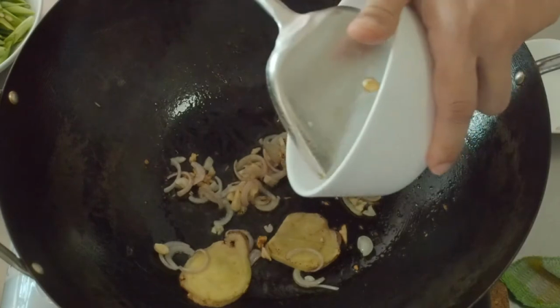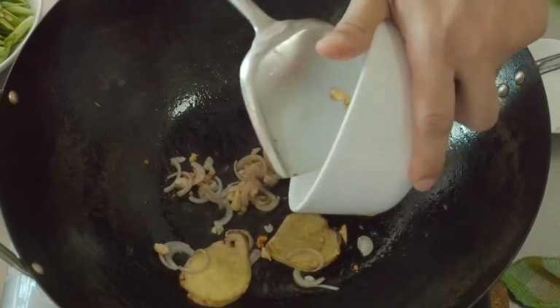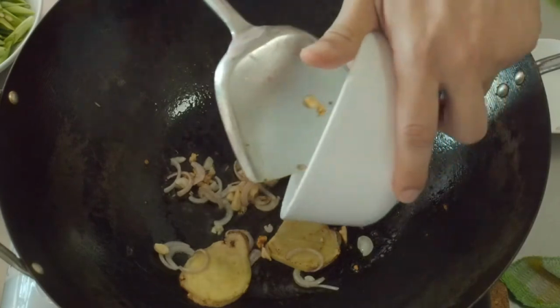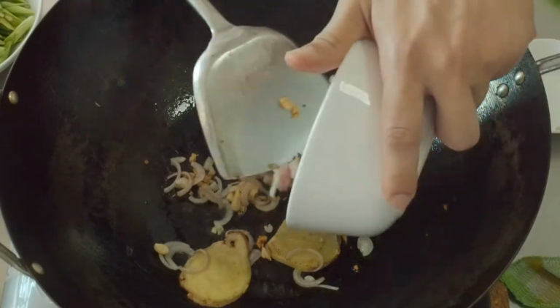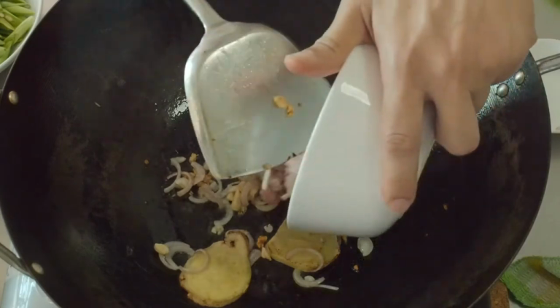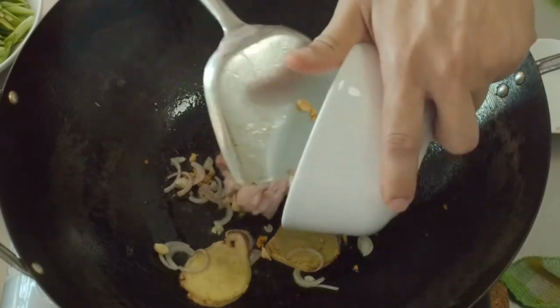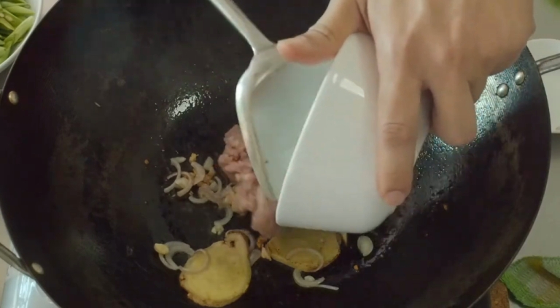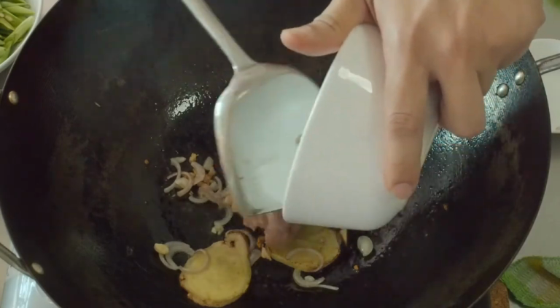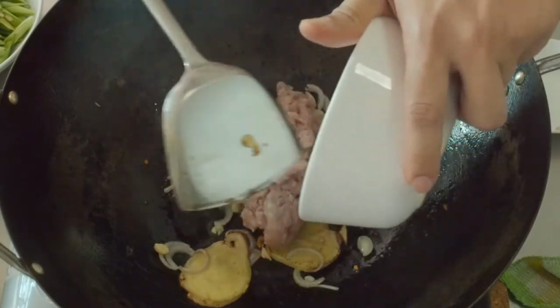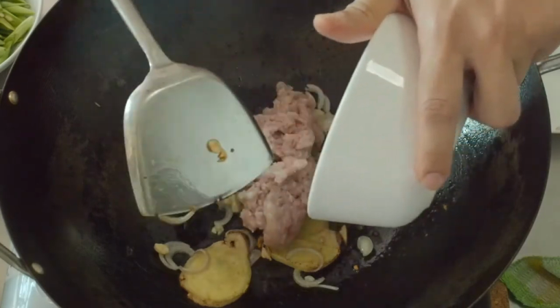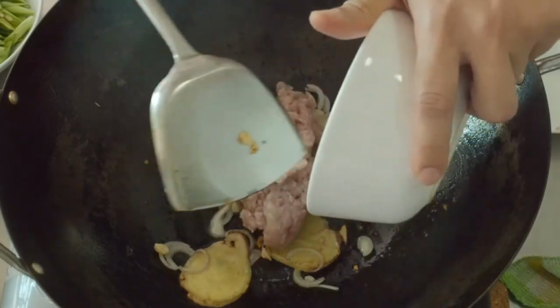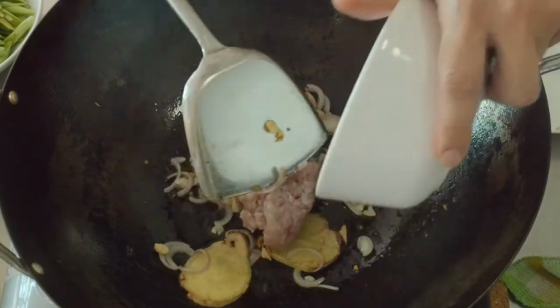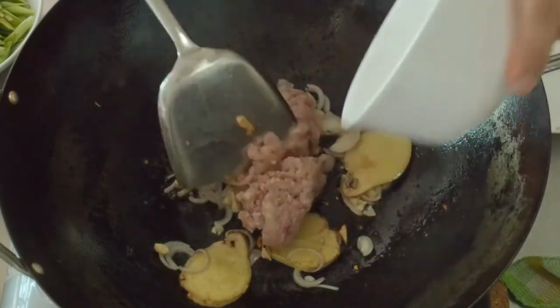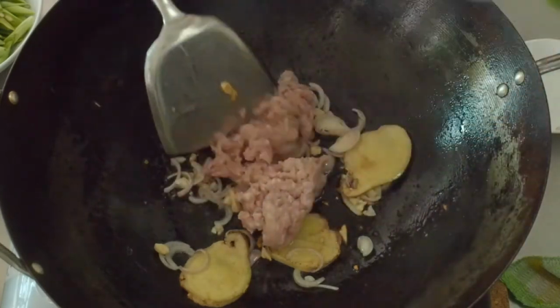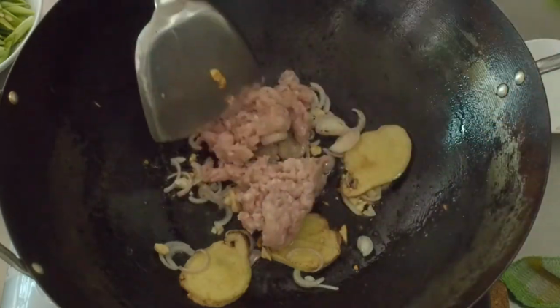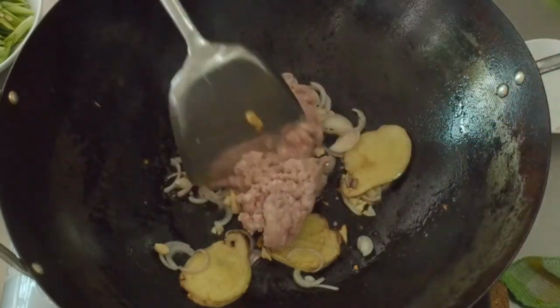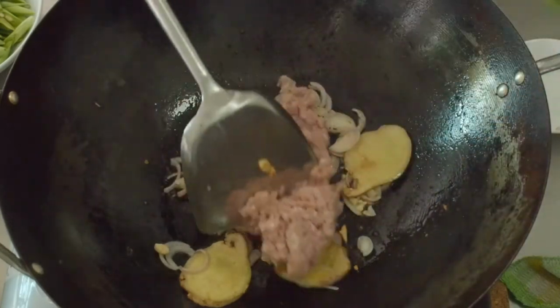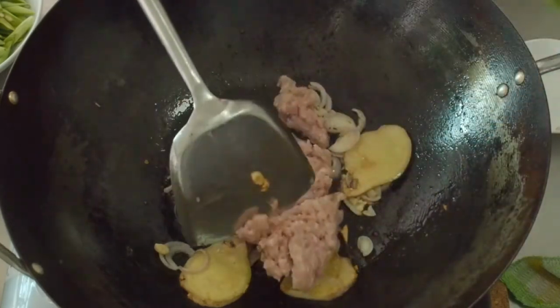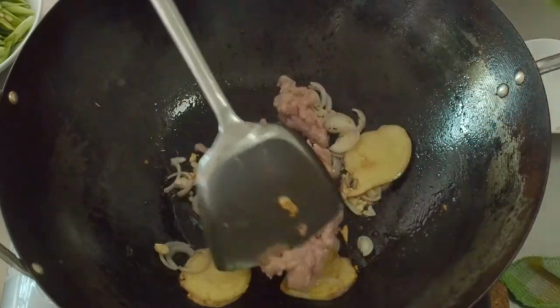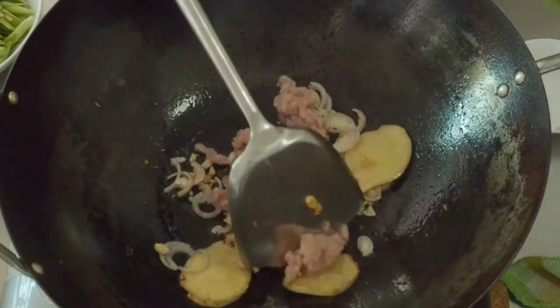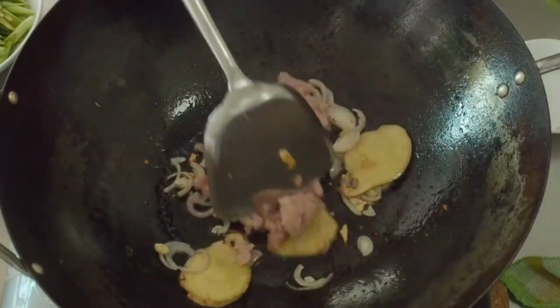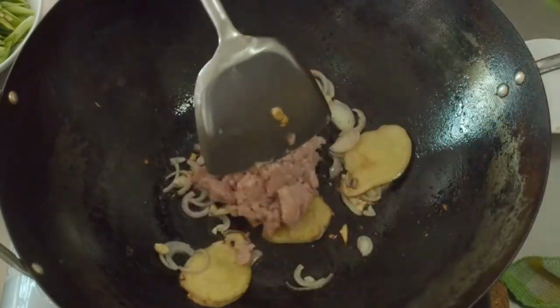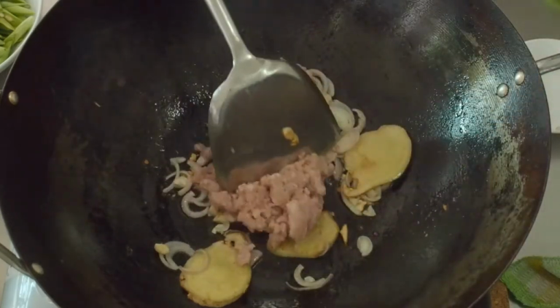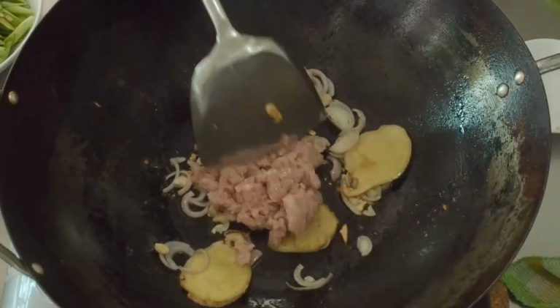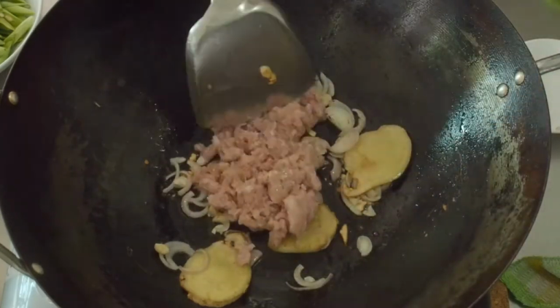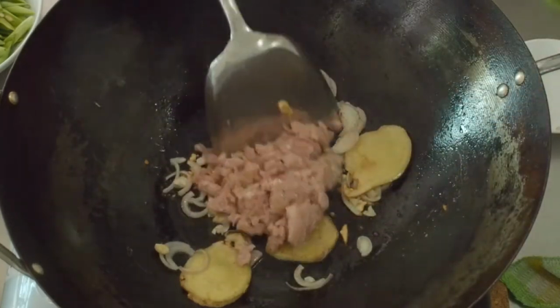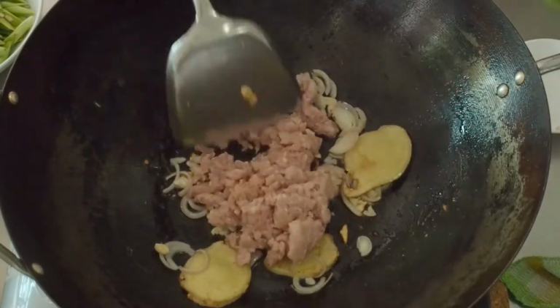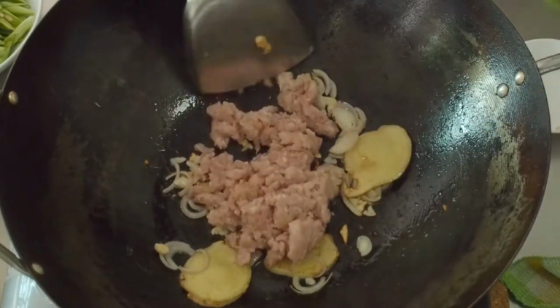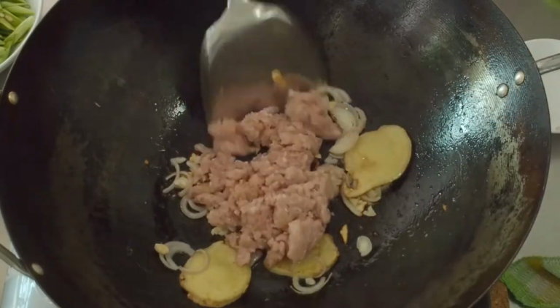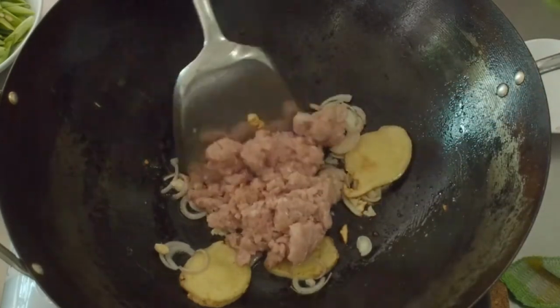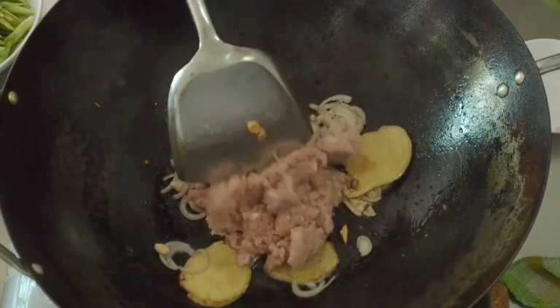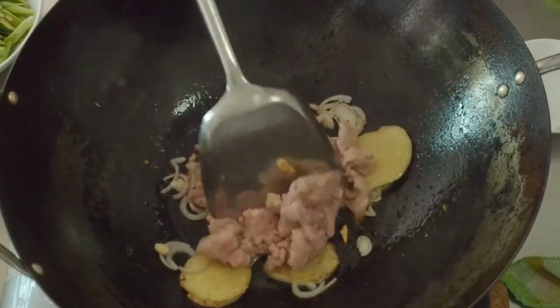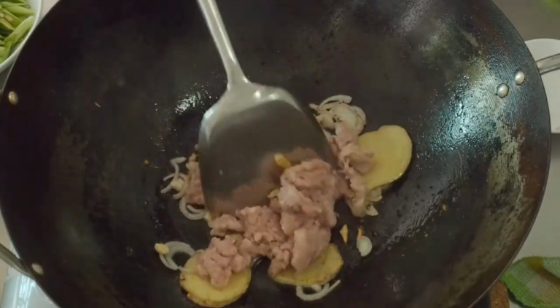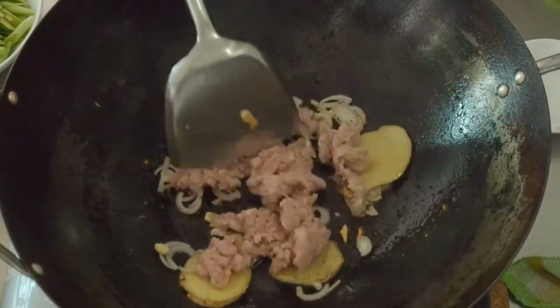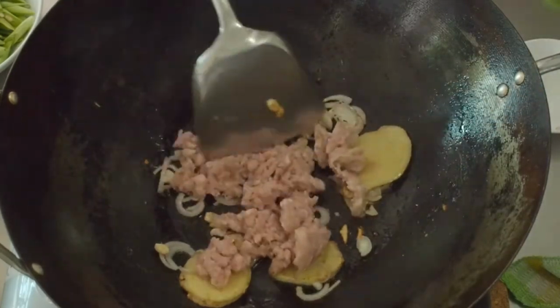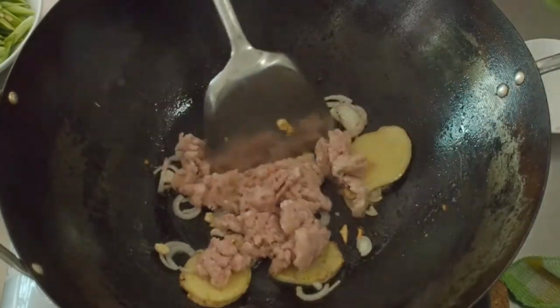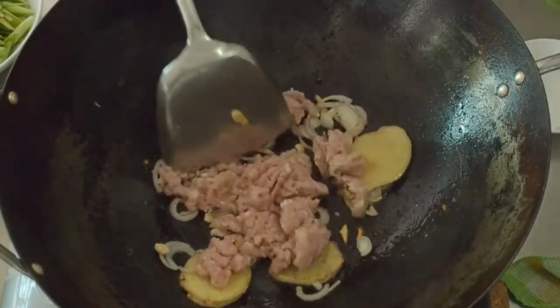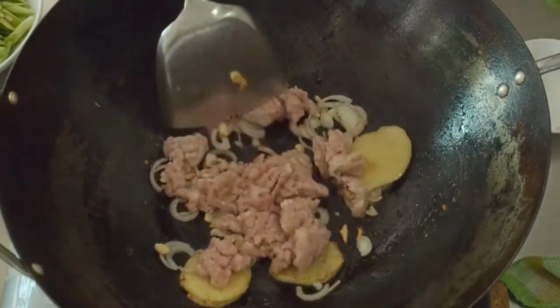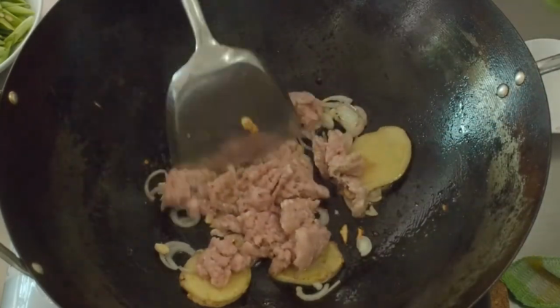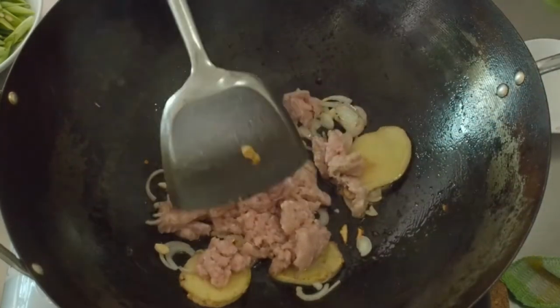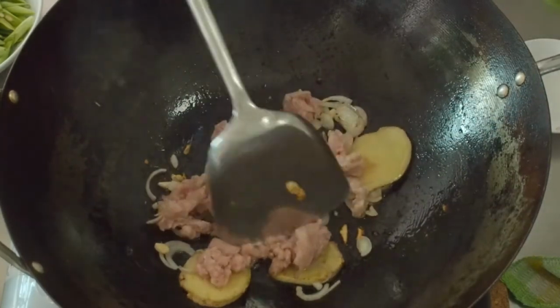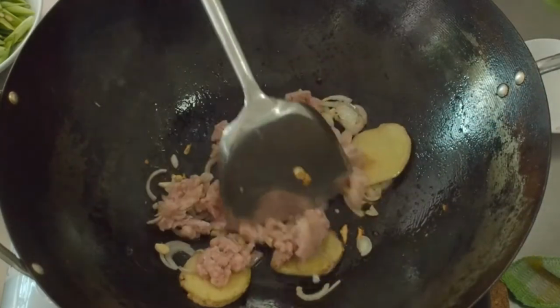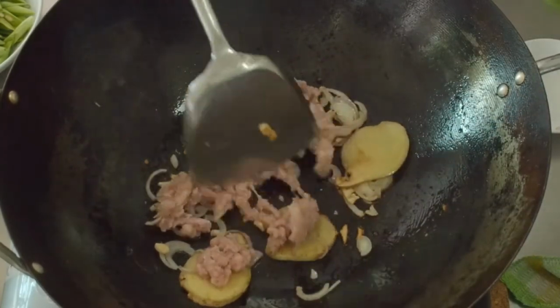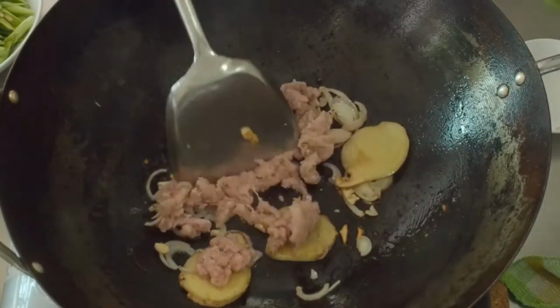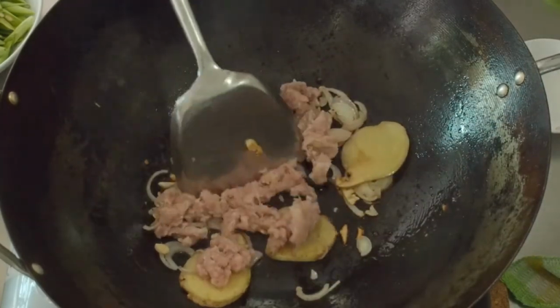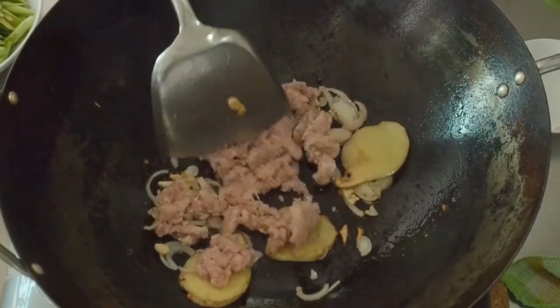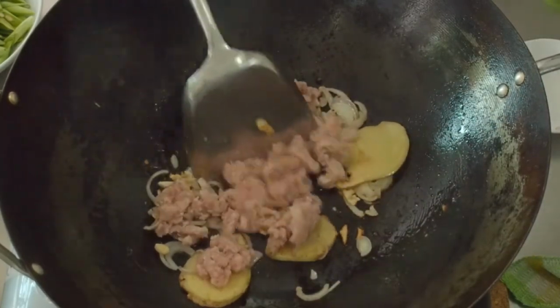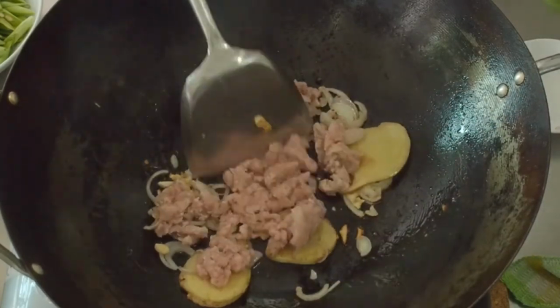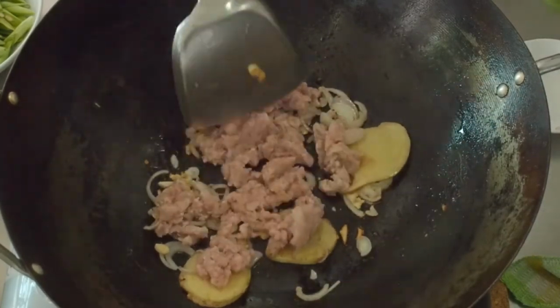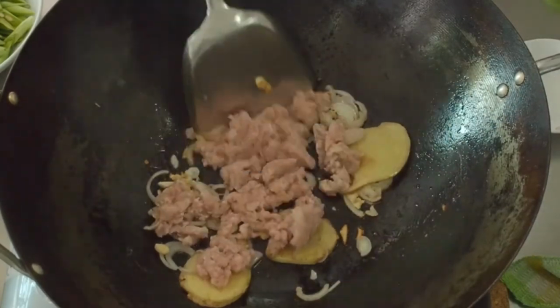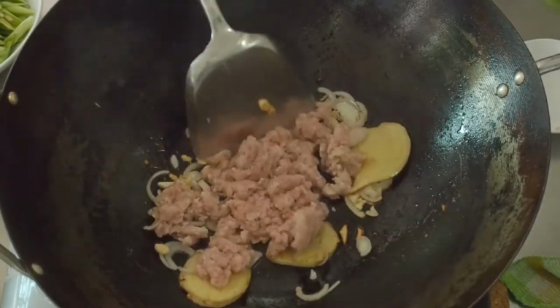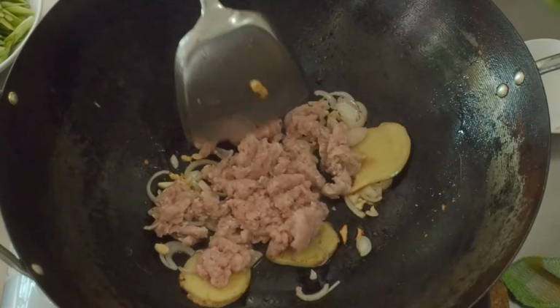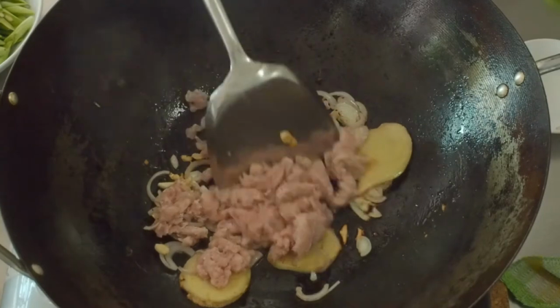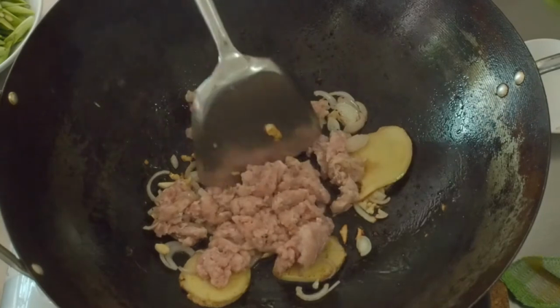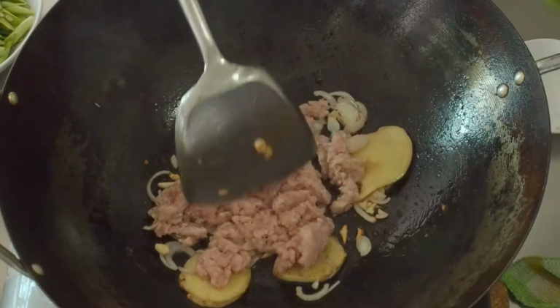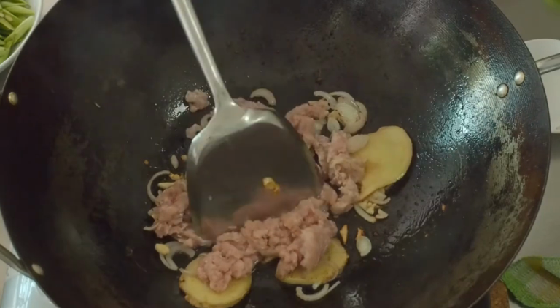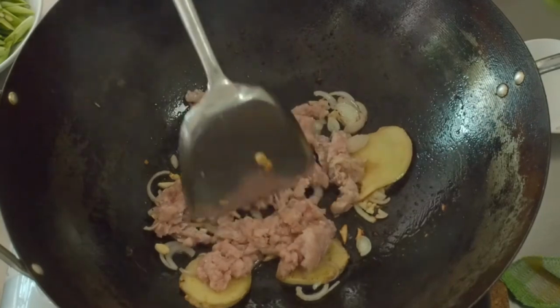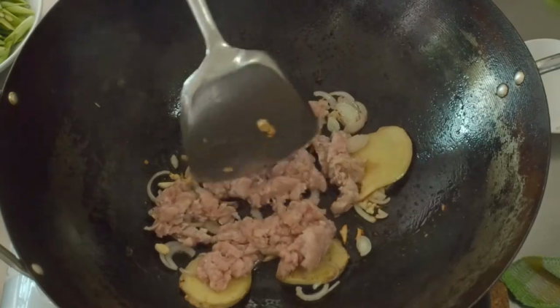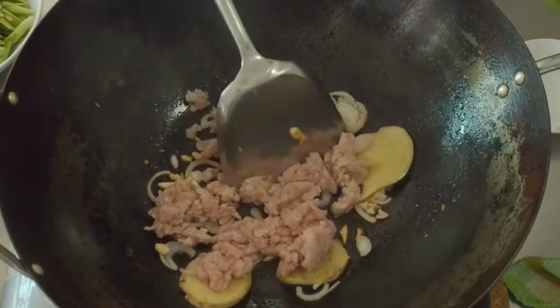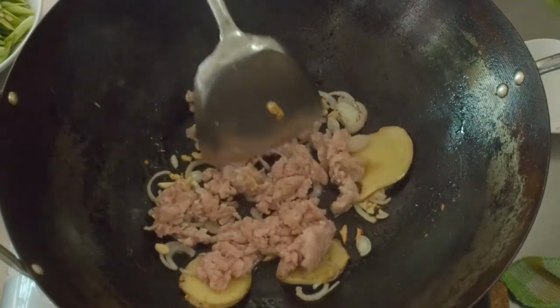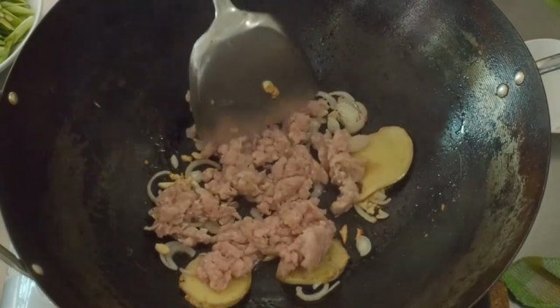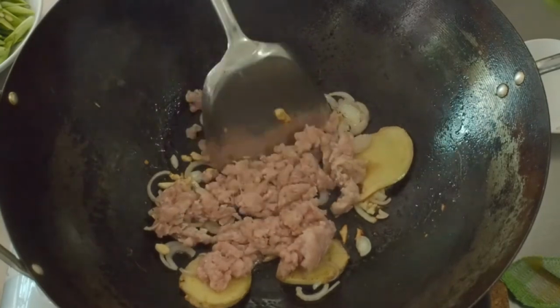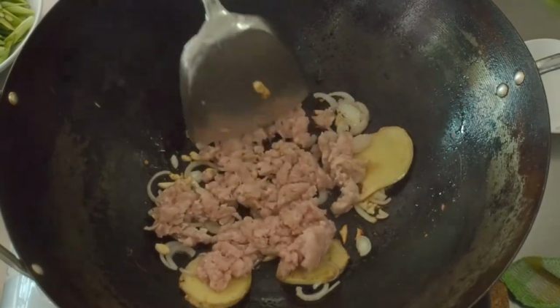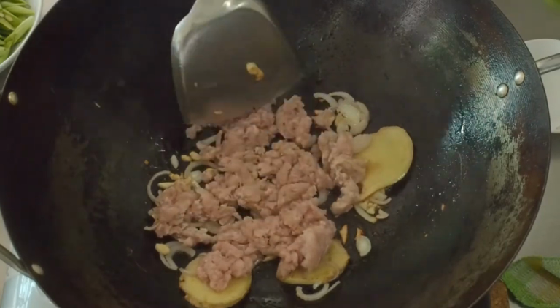Now add in 150g of minced pork. Break up the pork.